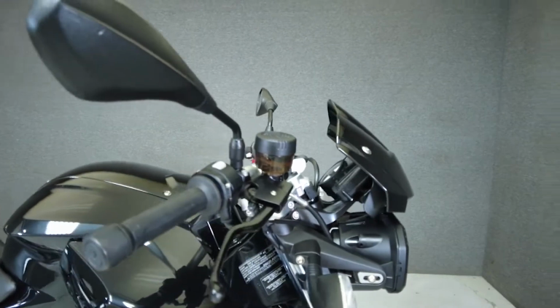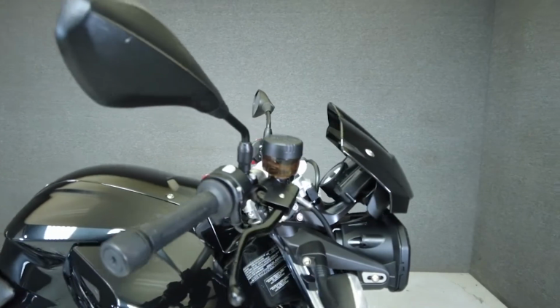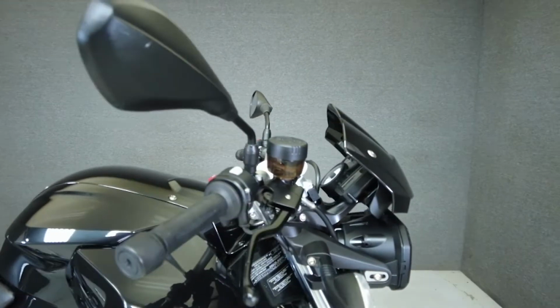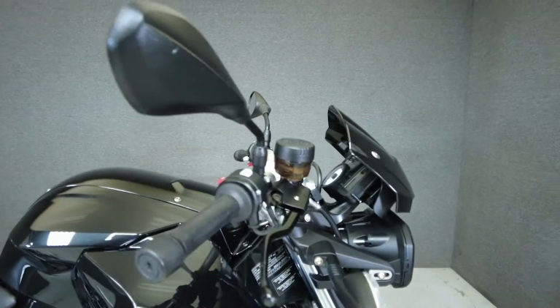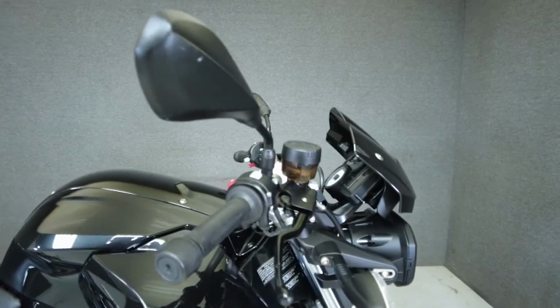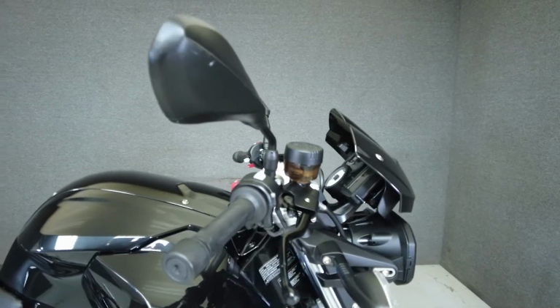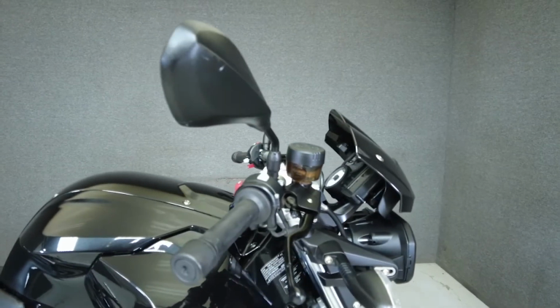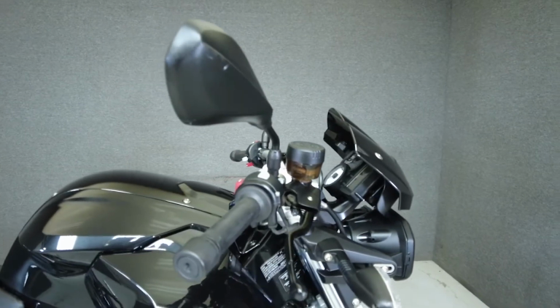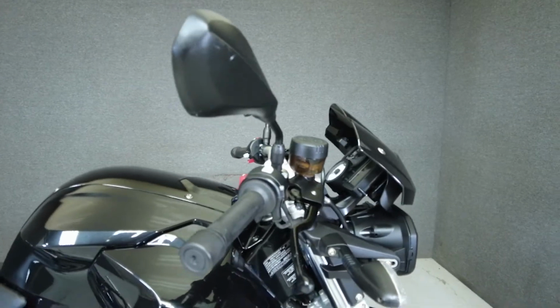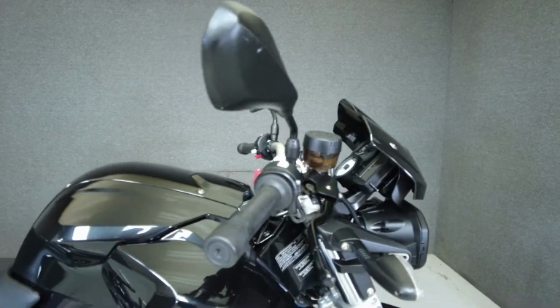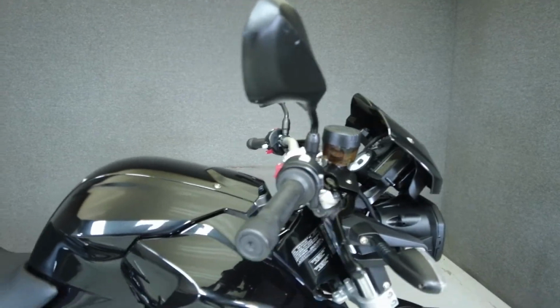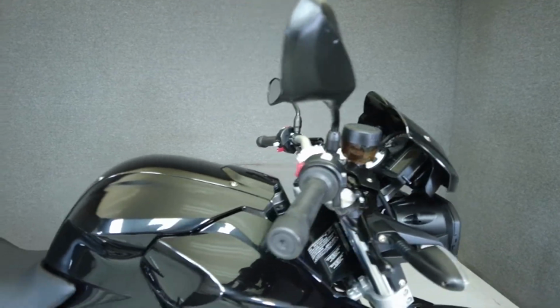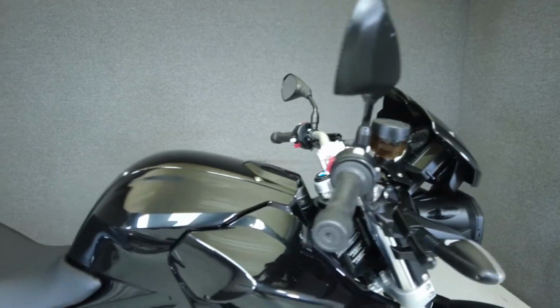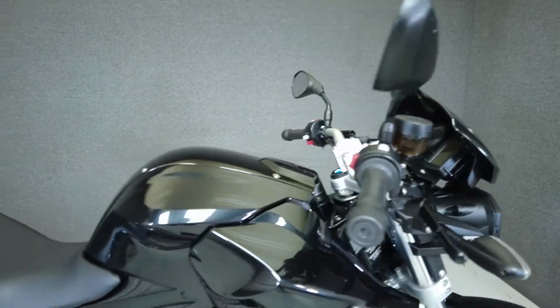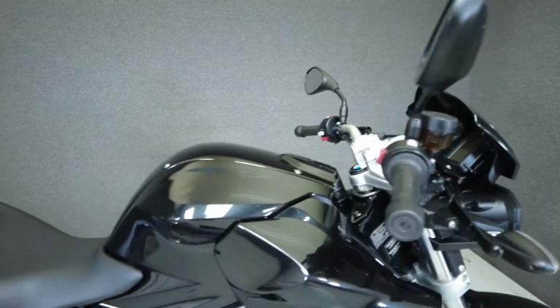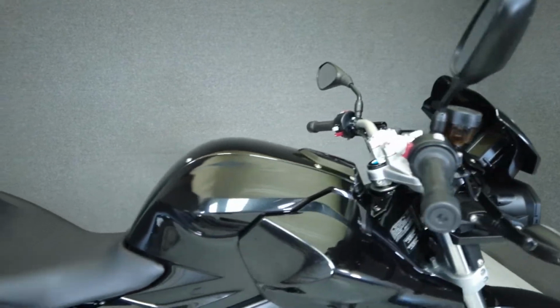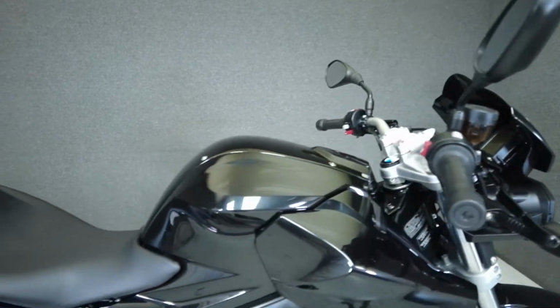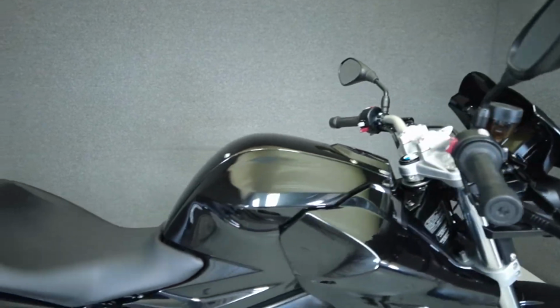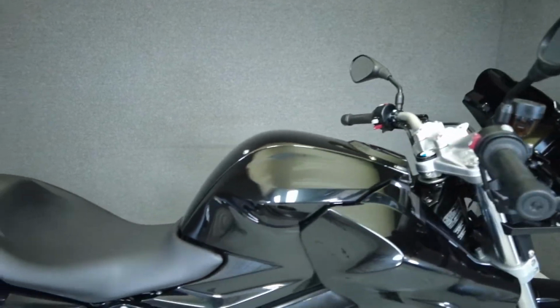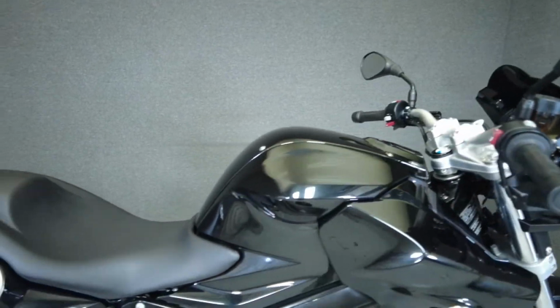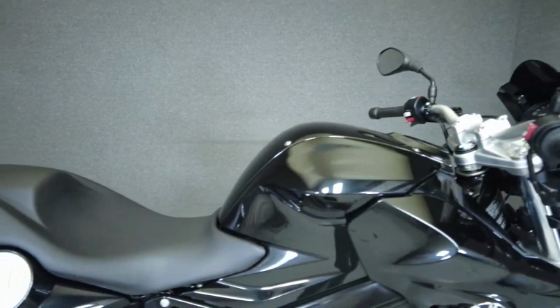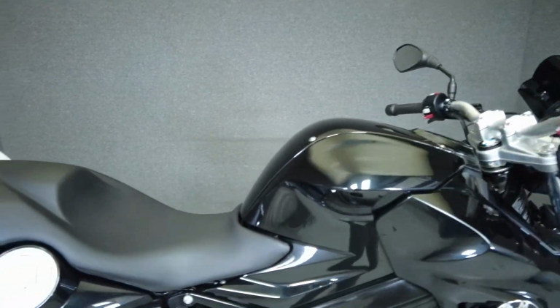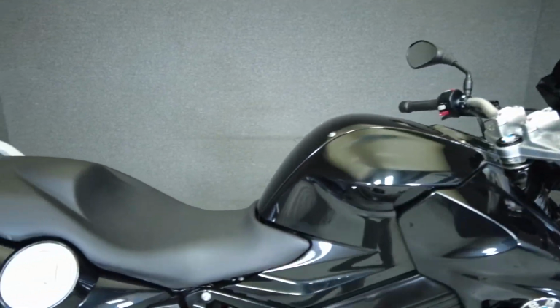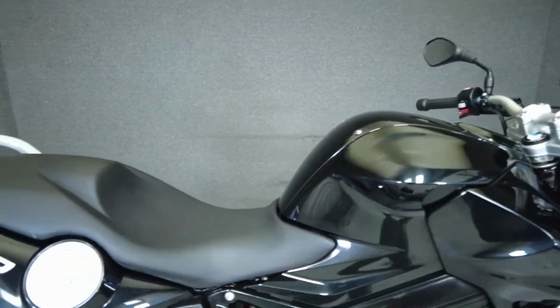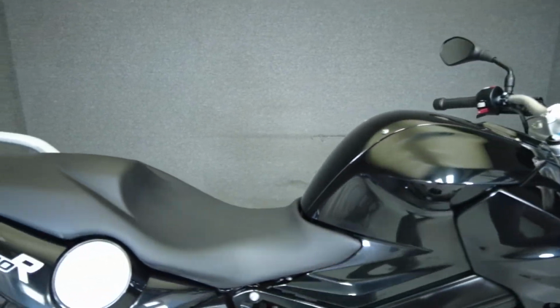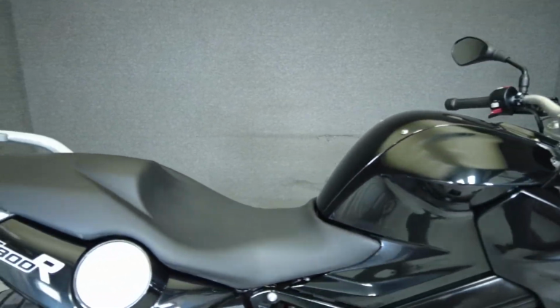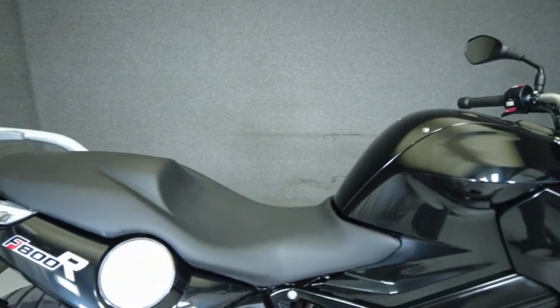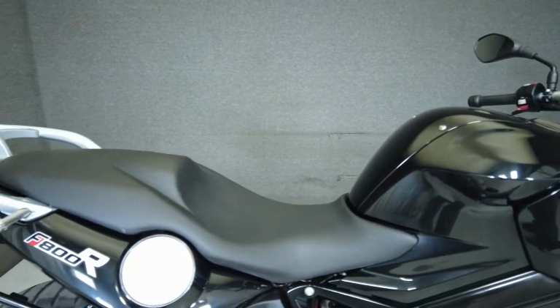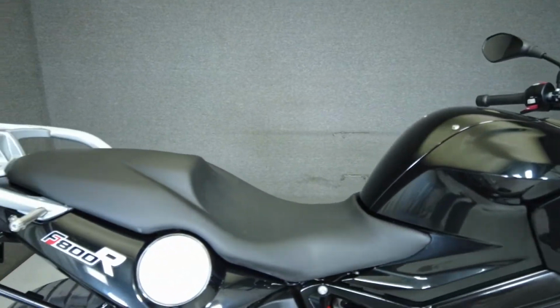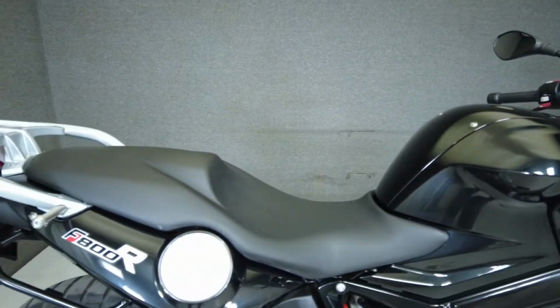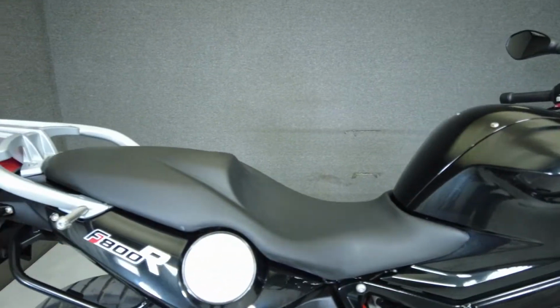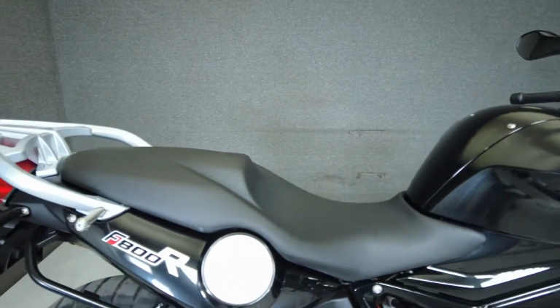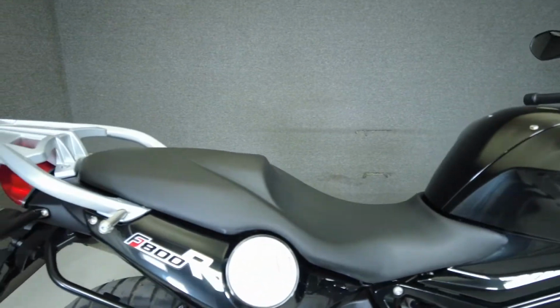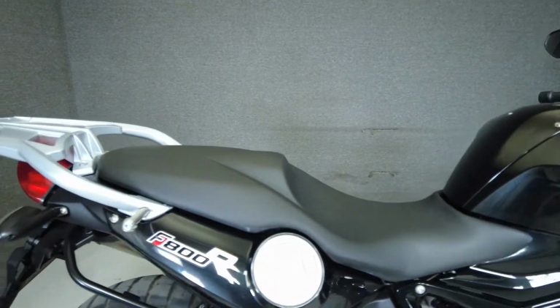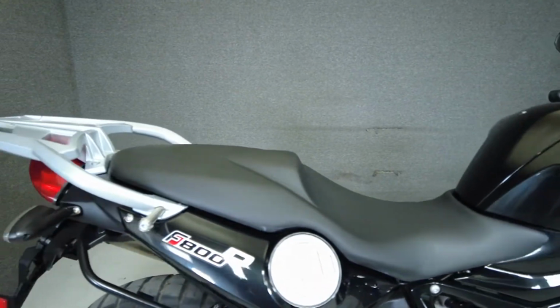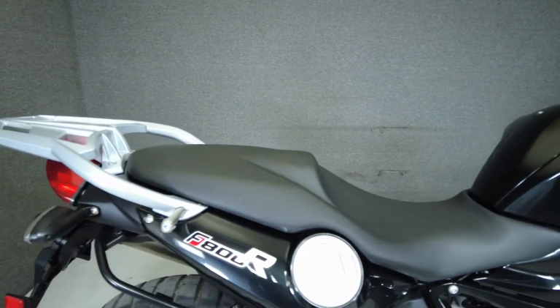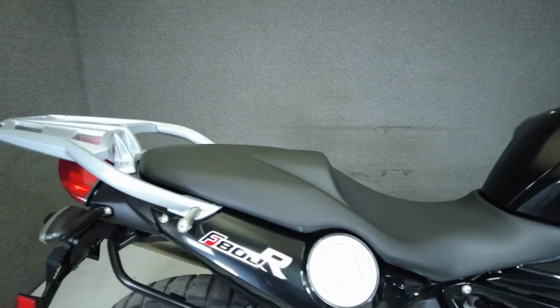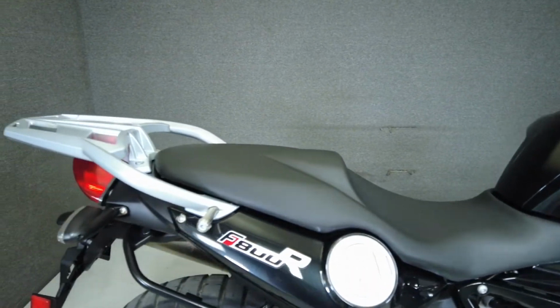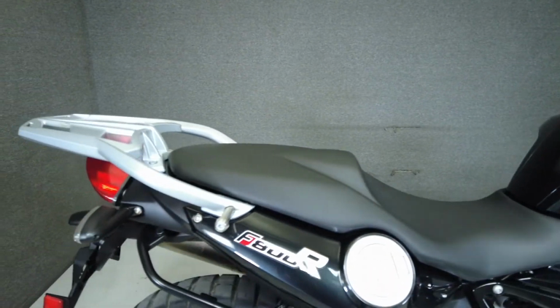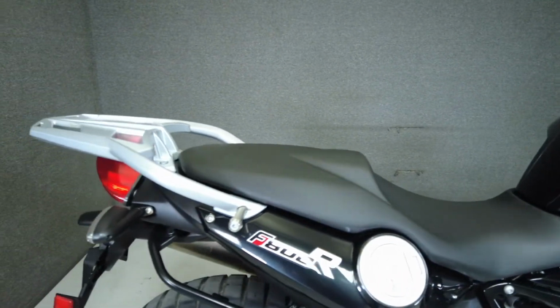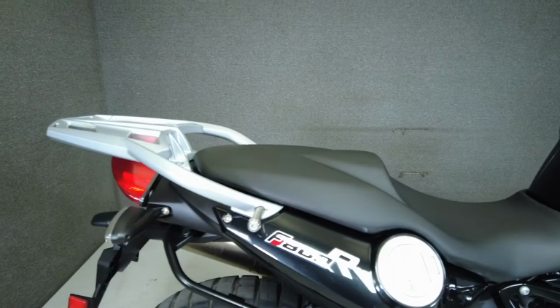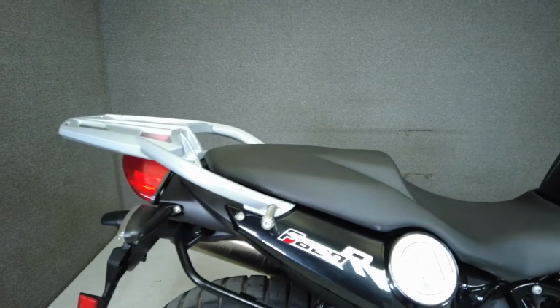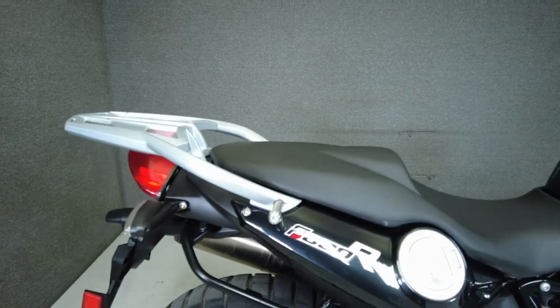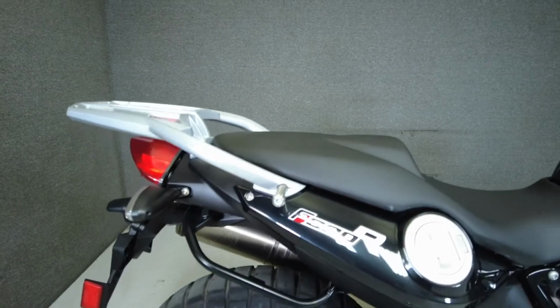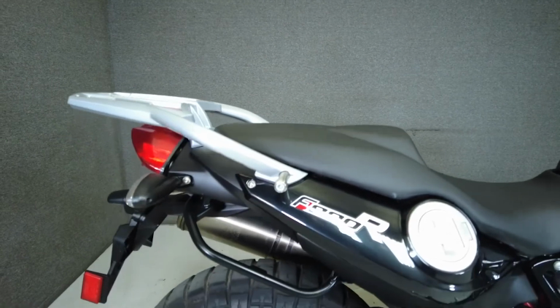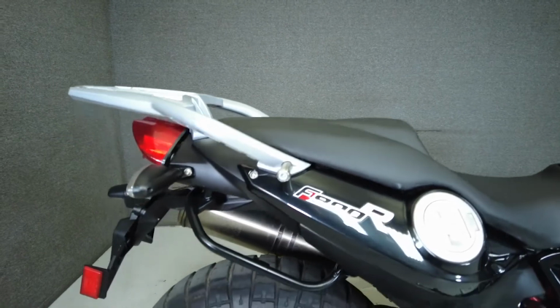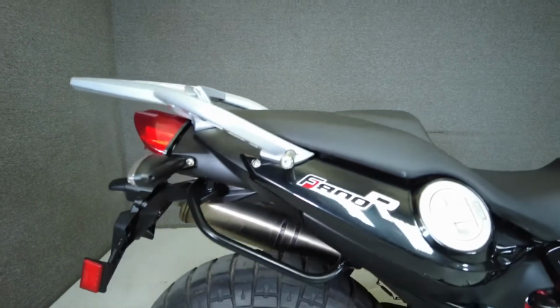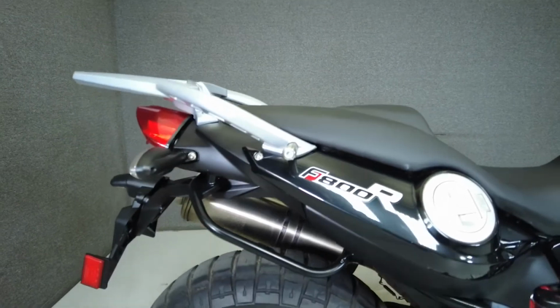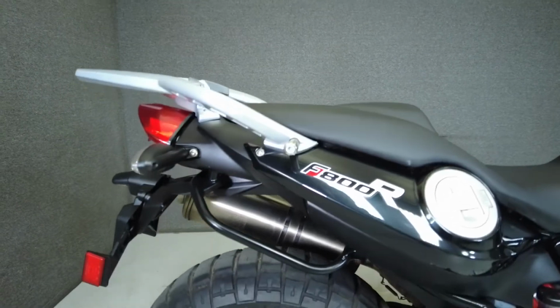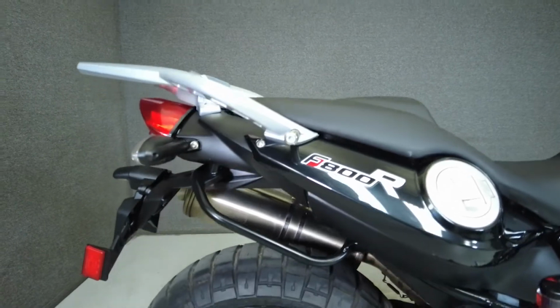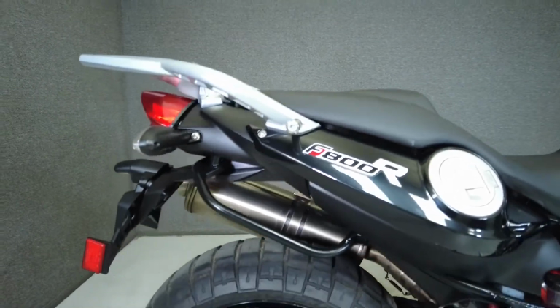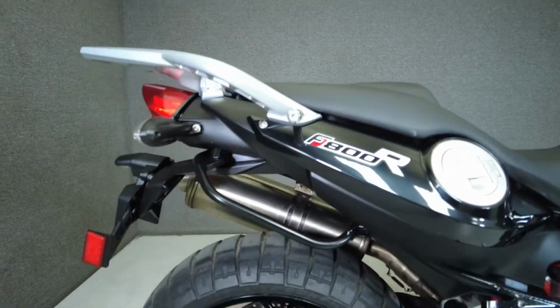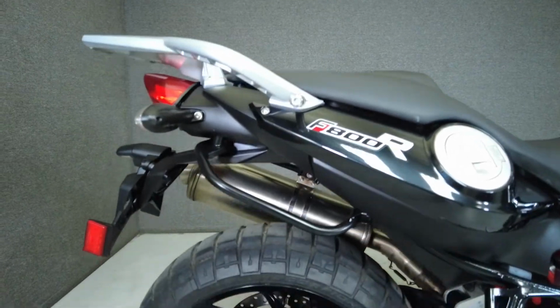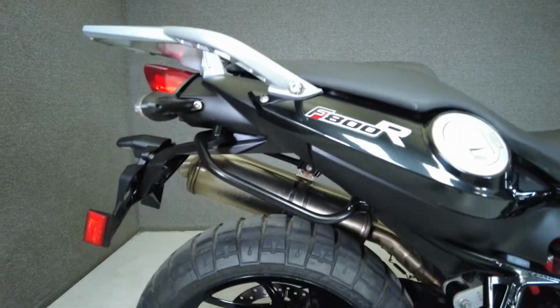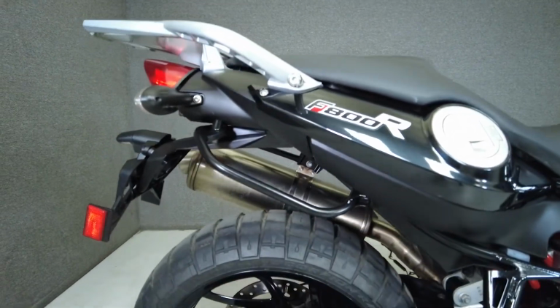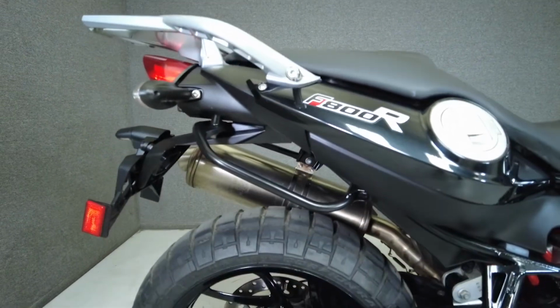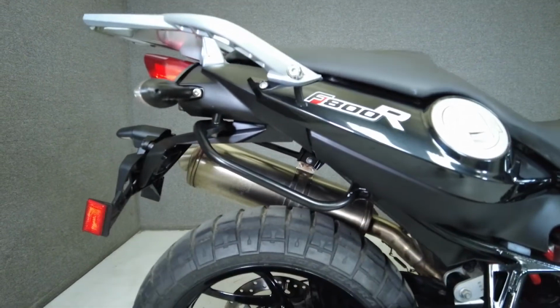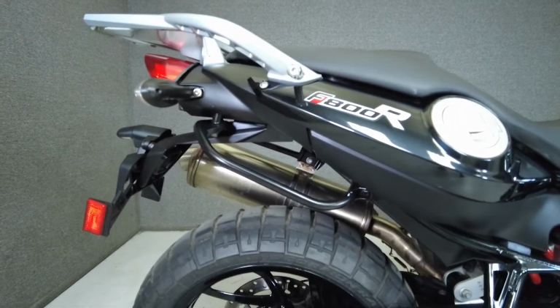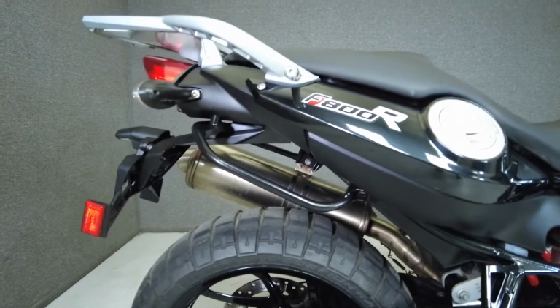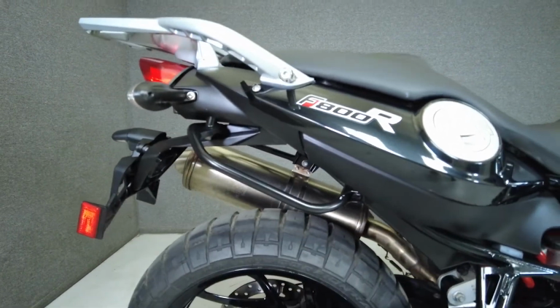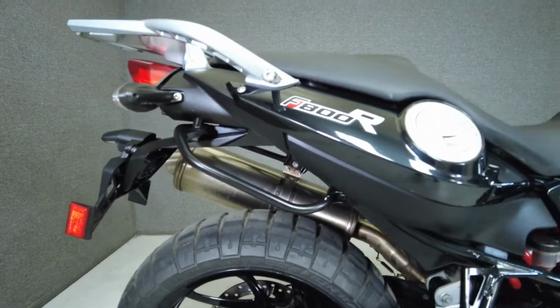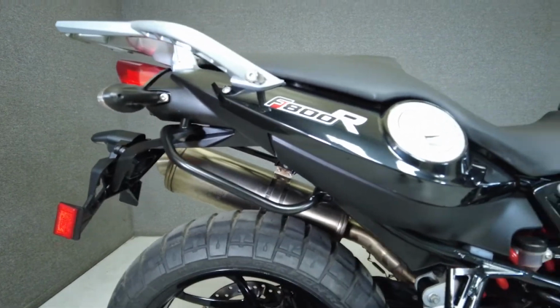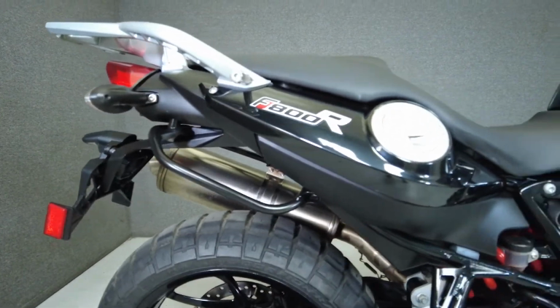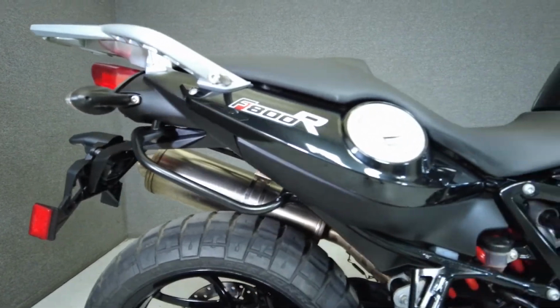From the factory it comes equipped with ABS, heated grips, pannier sidebox hardware, a center stand, luggage rack, and an onboard computer.